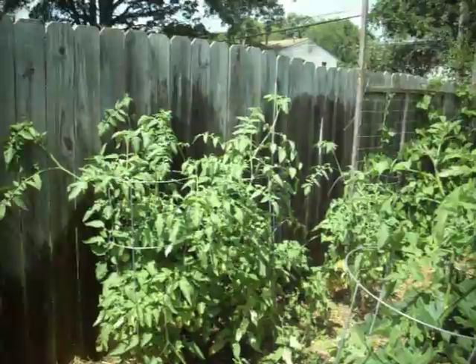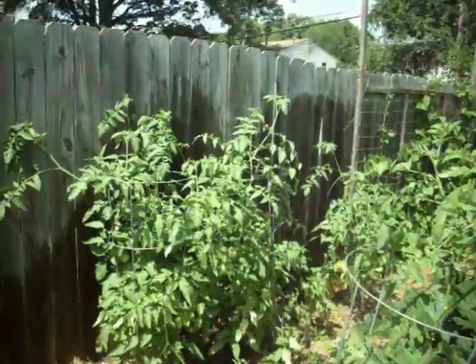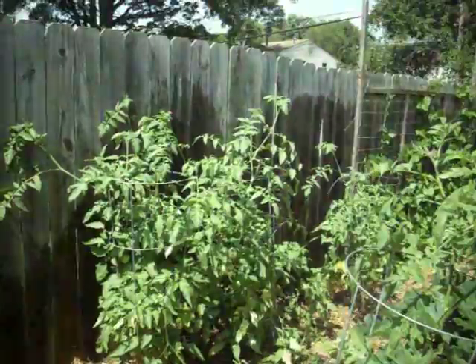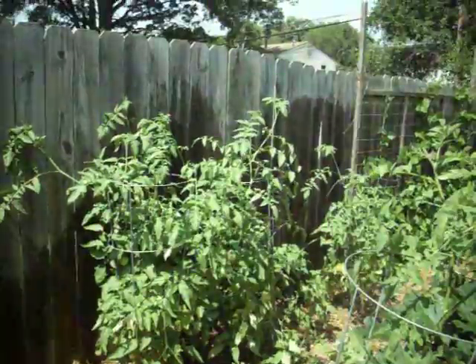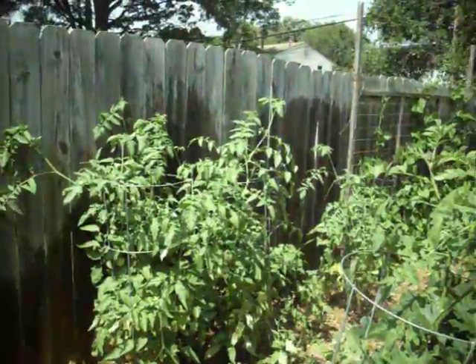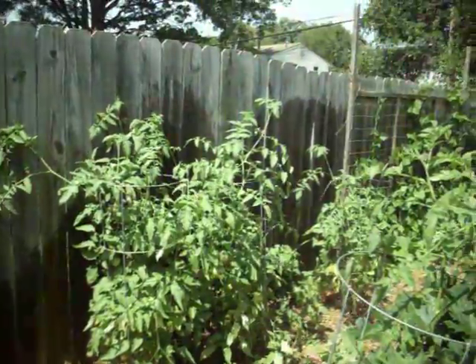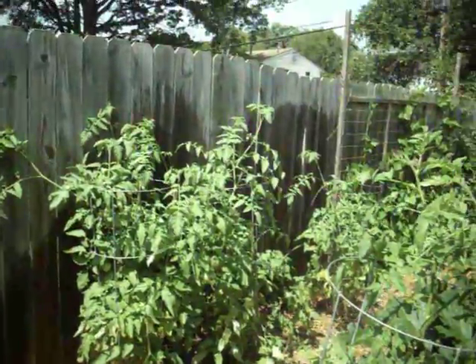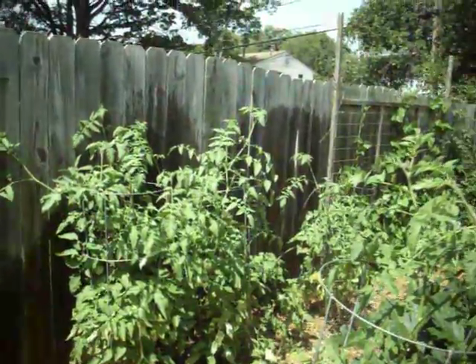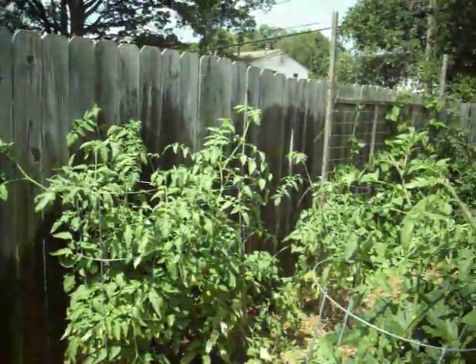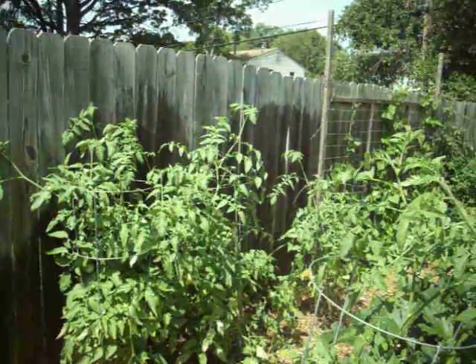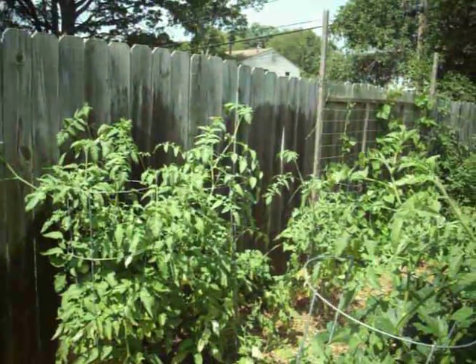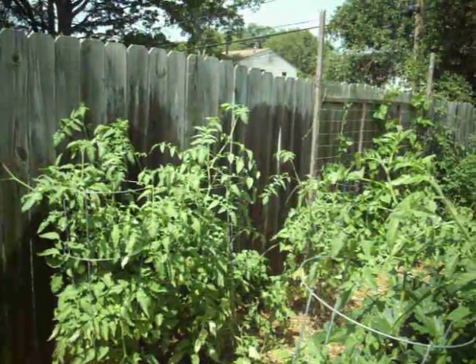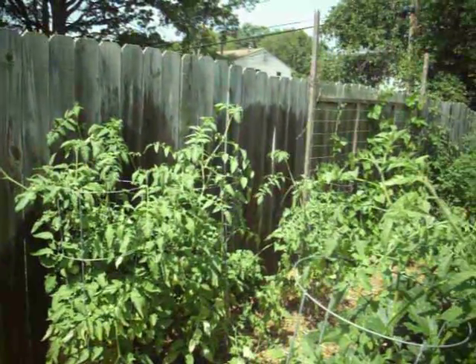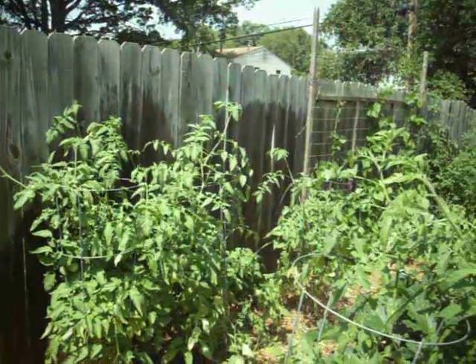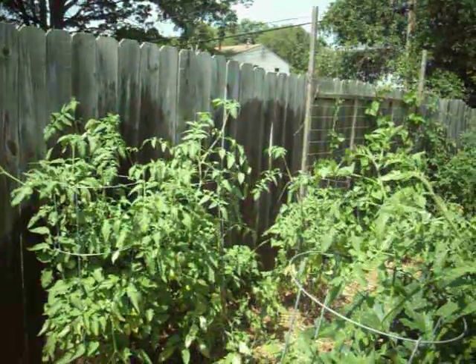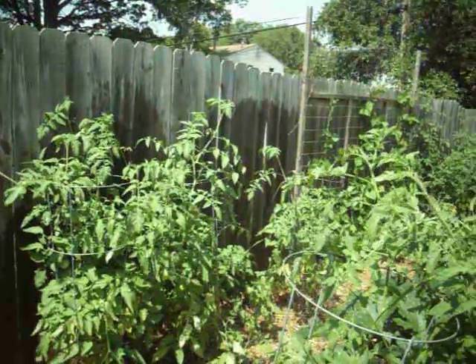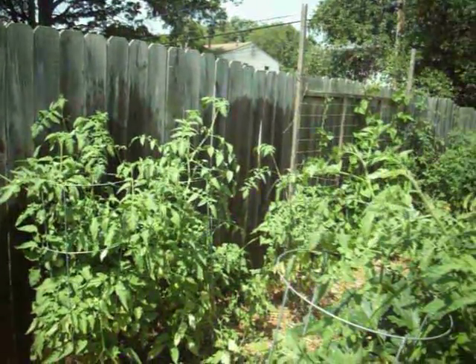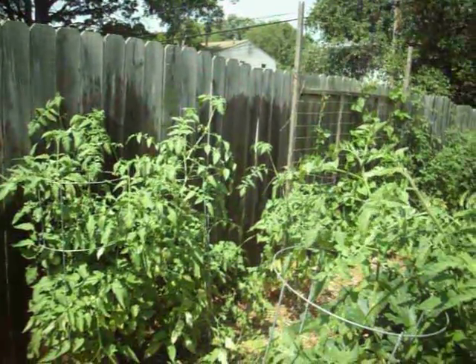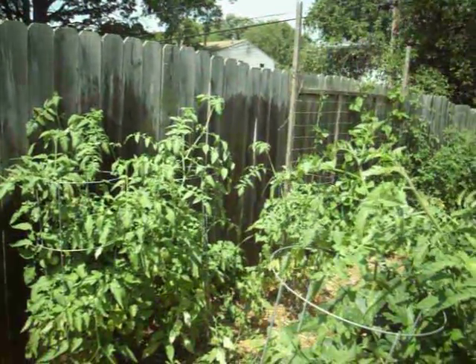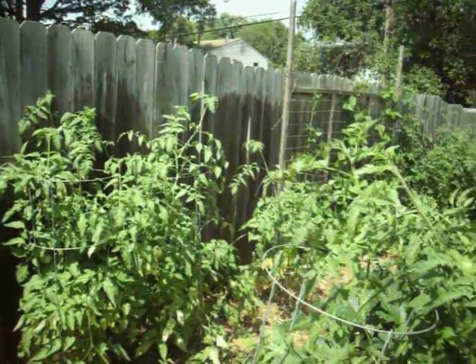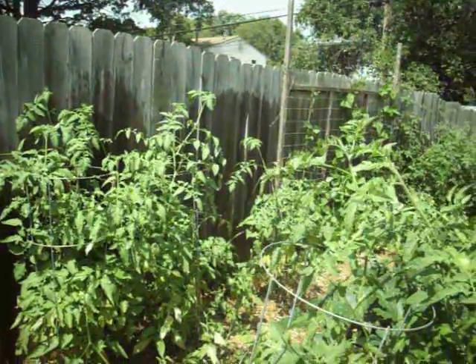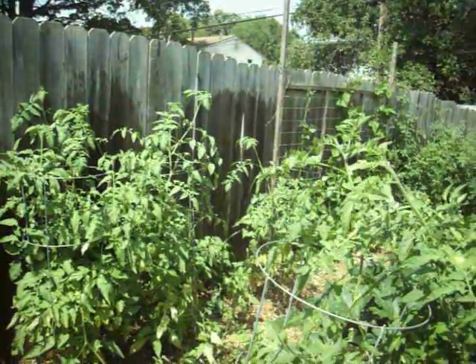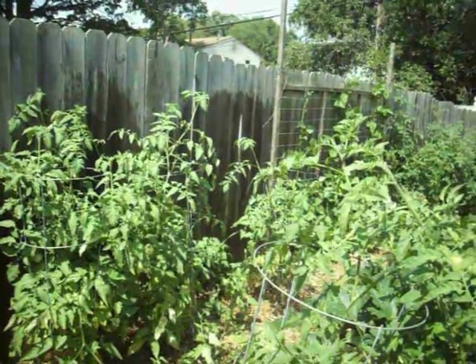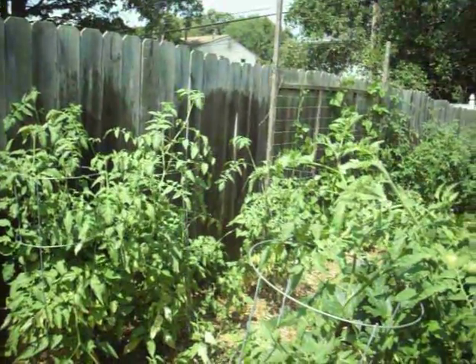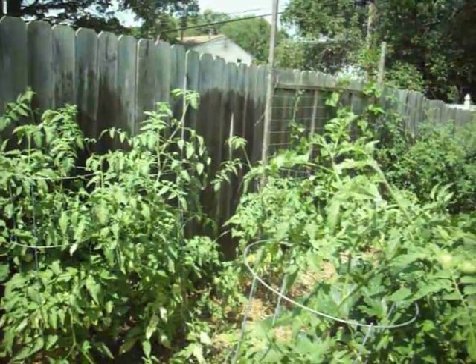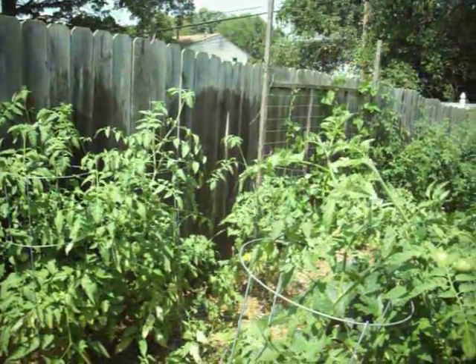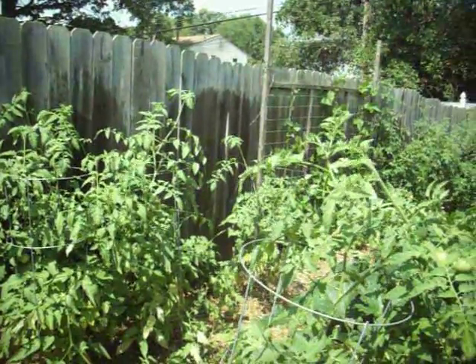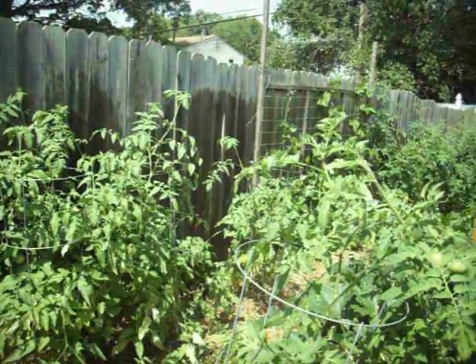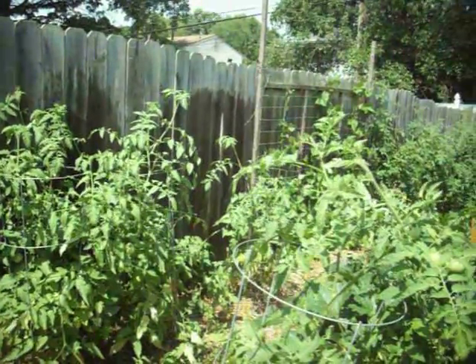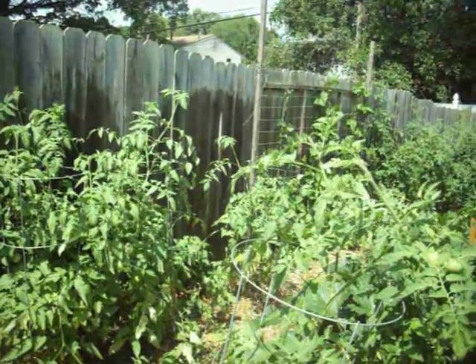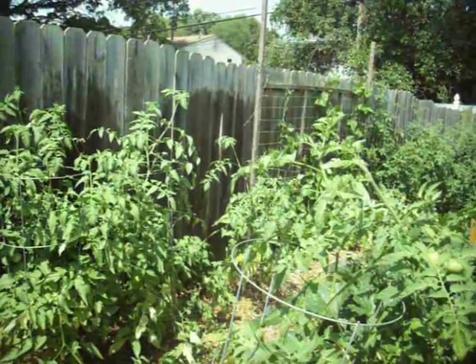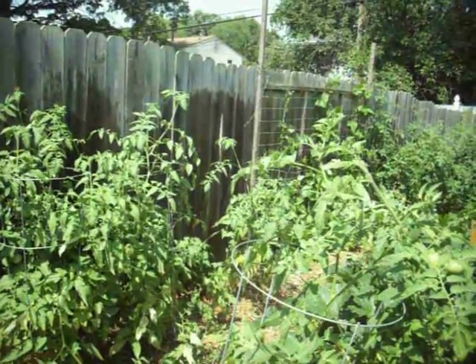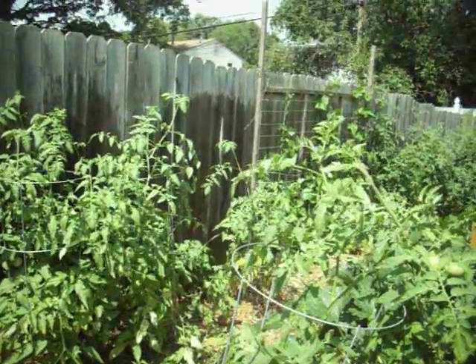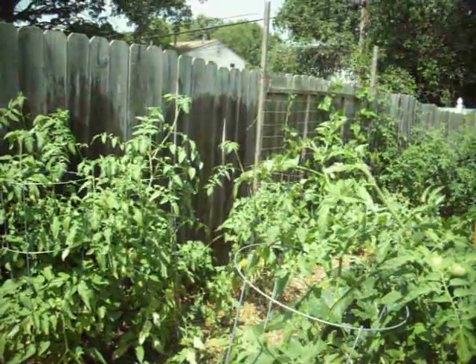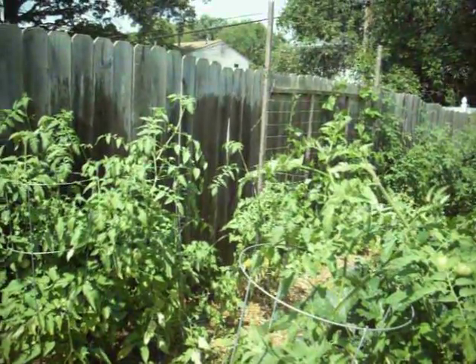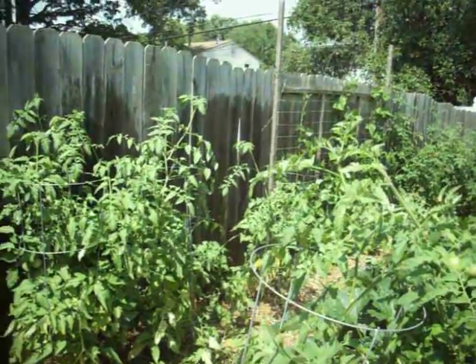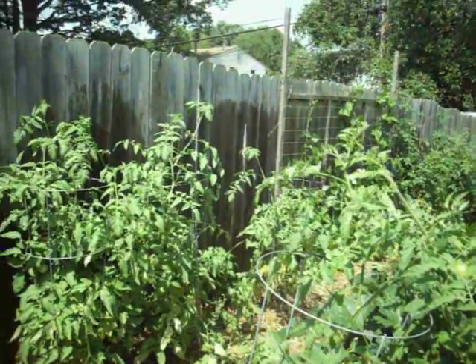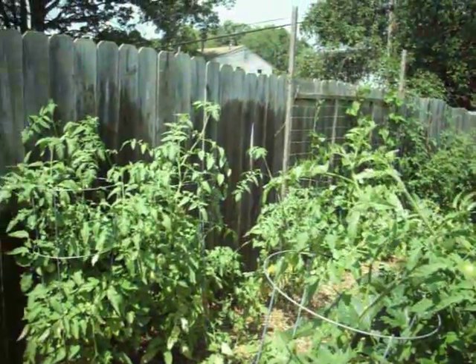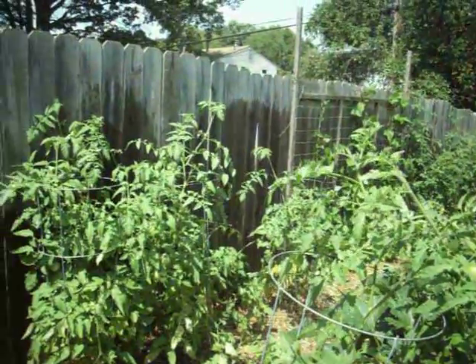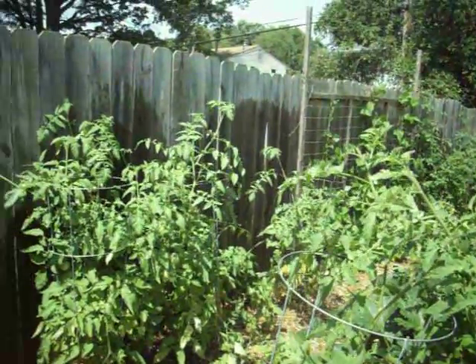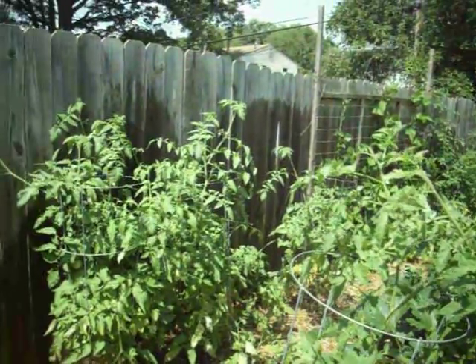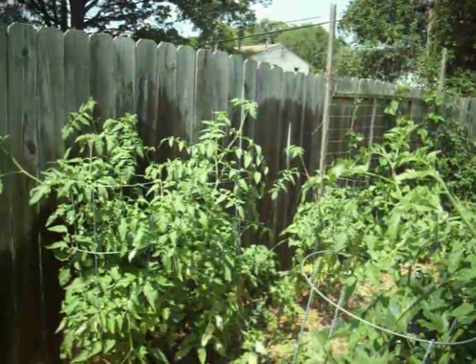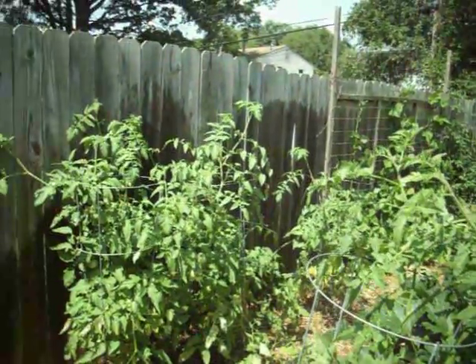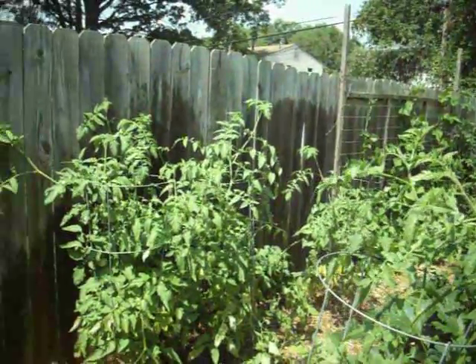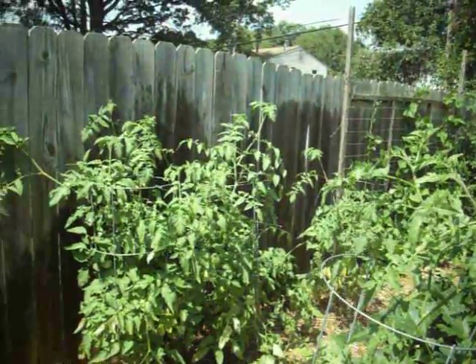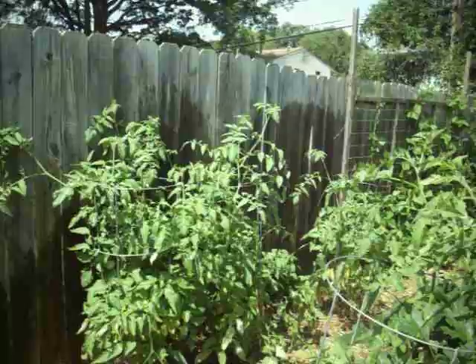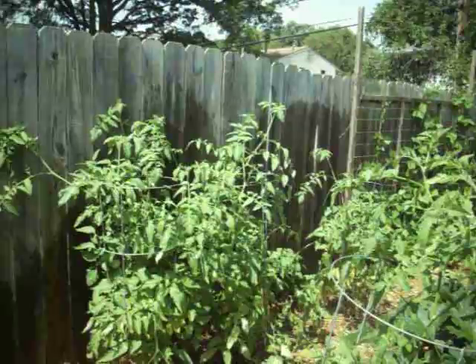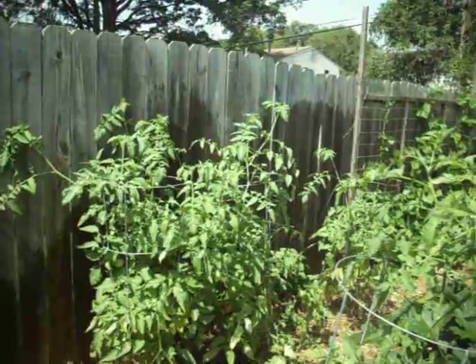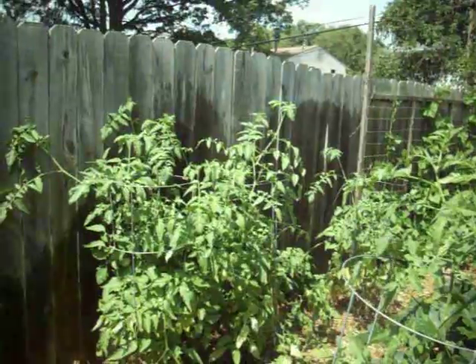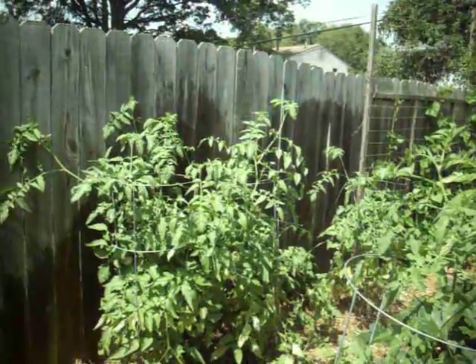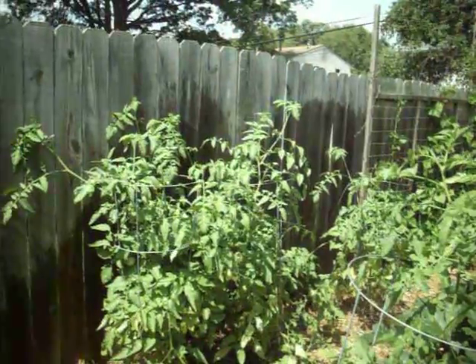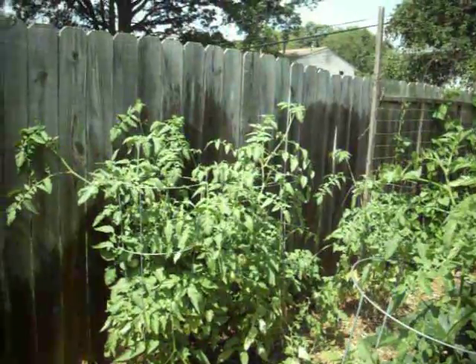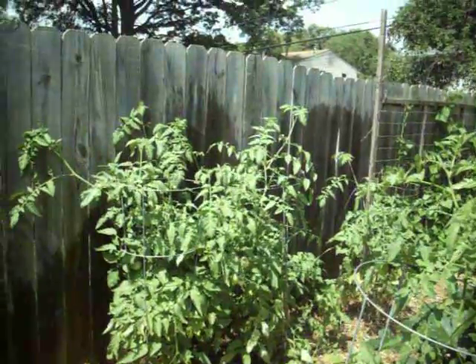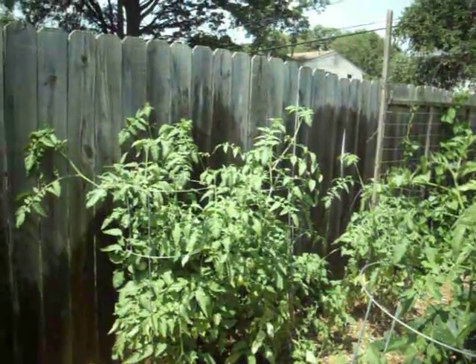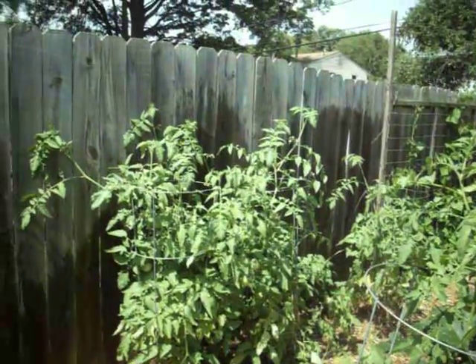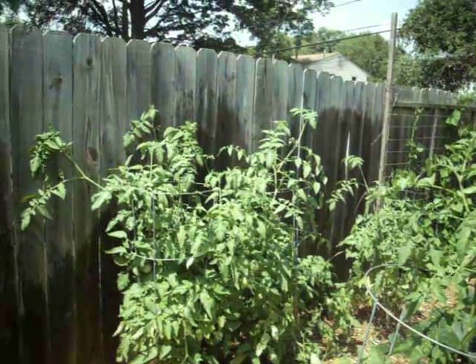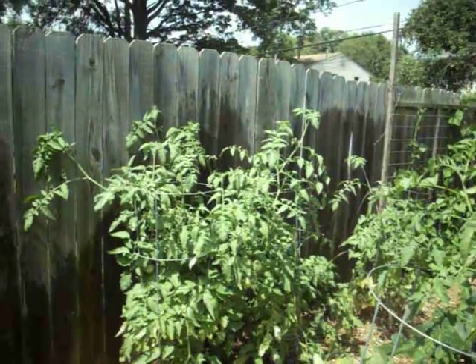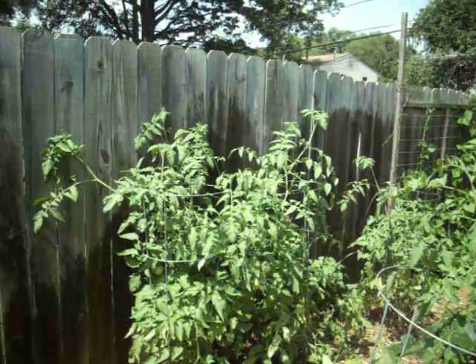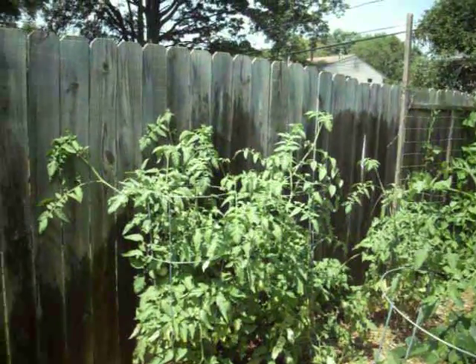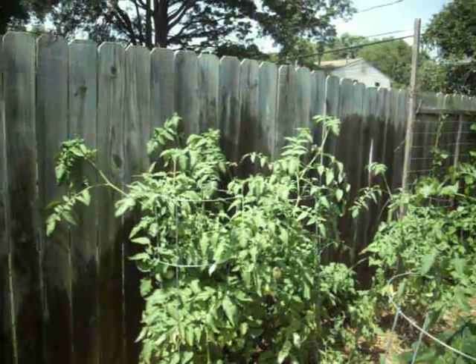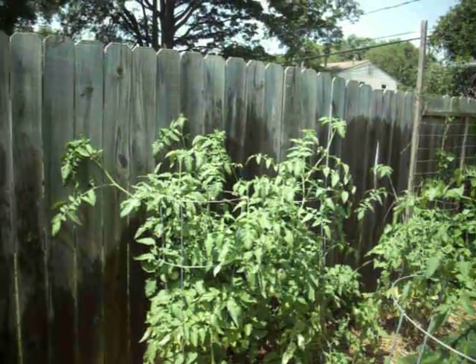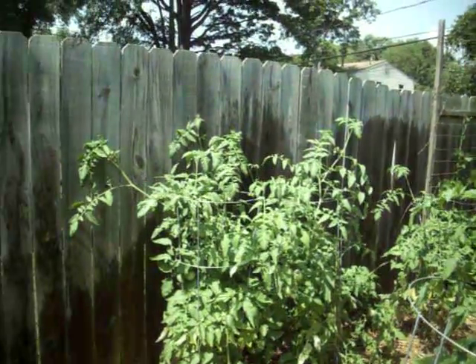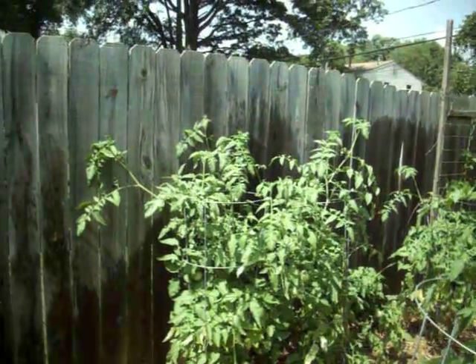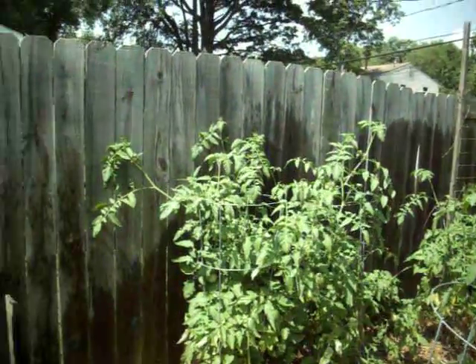Okay, let's see if I can get it right this time. It is July 22nd. It's two full months of the garden.